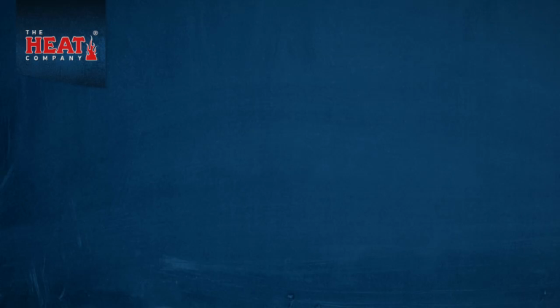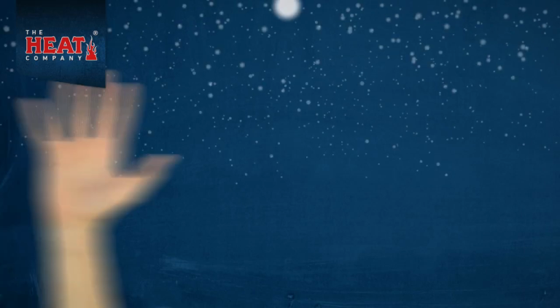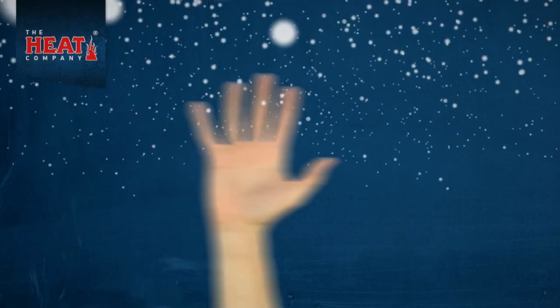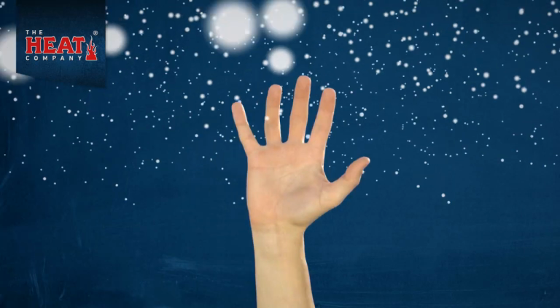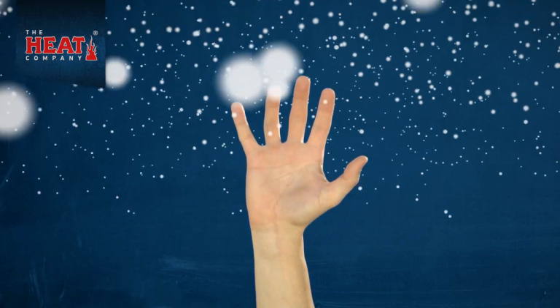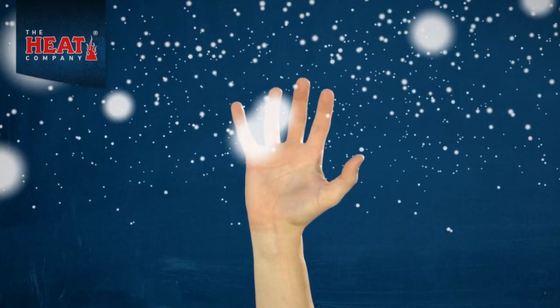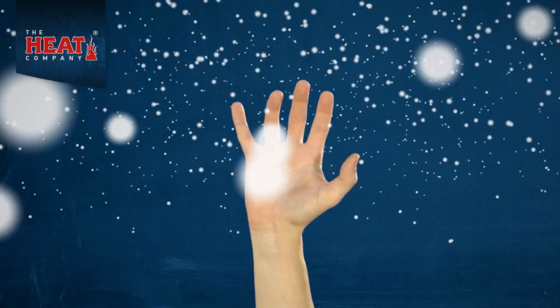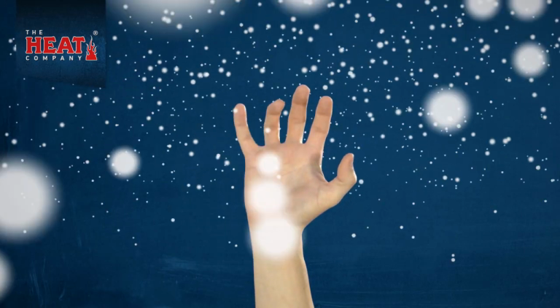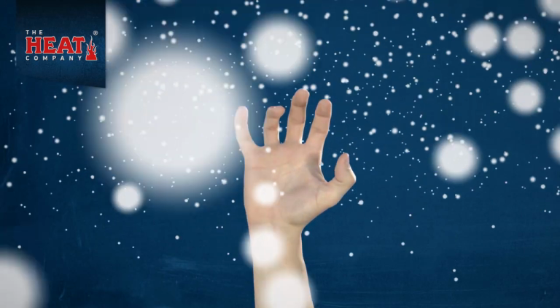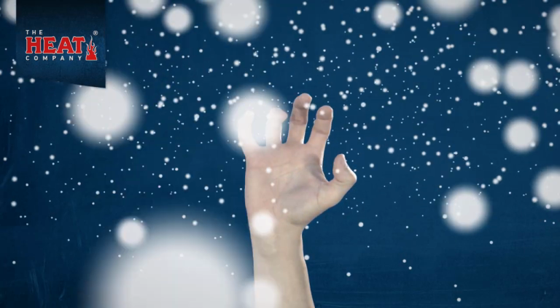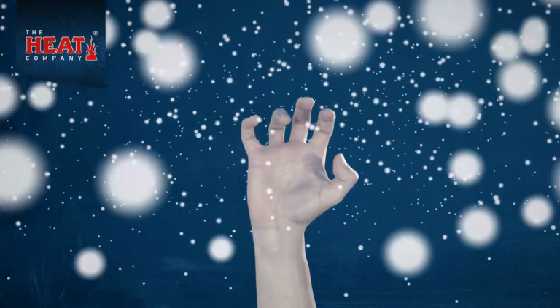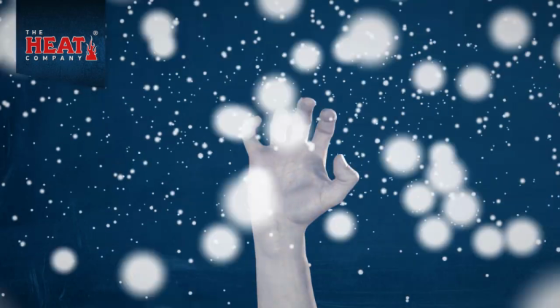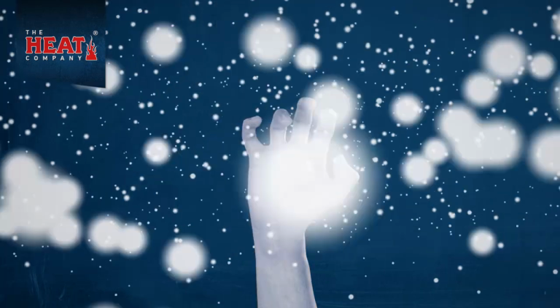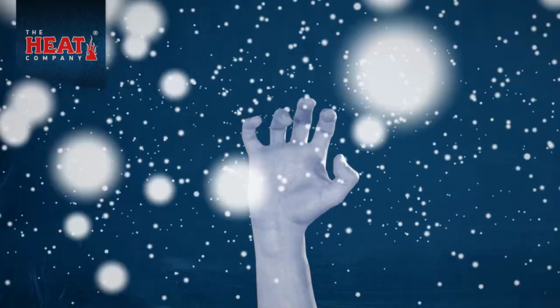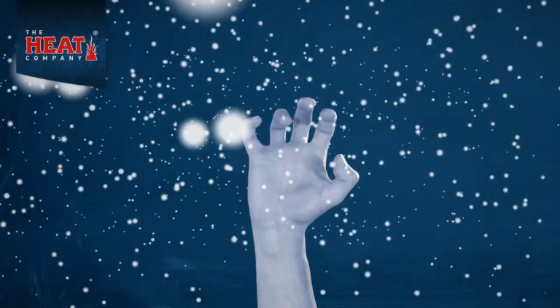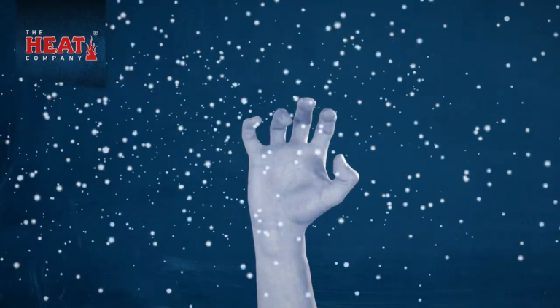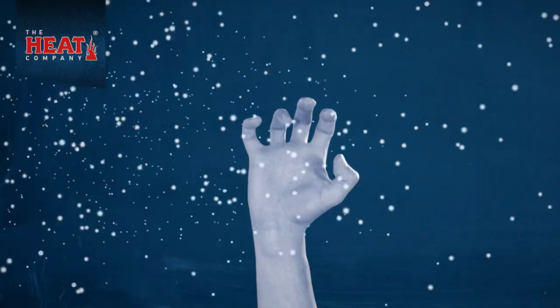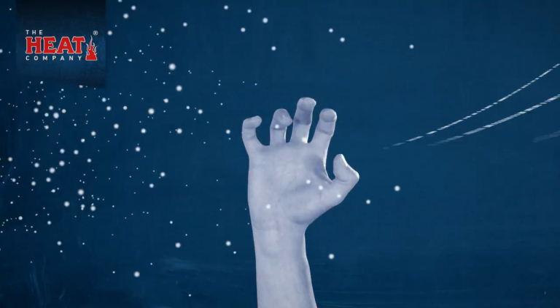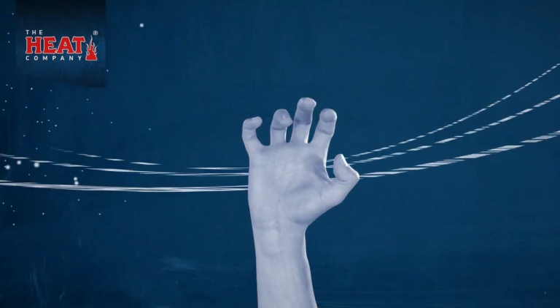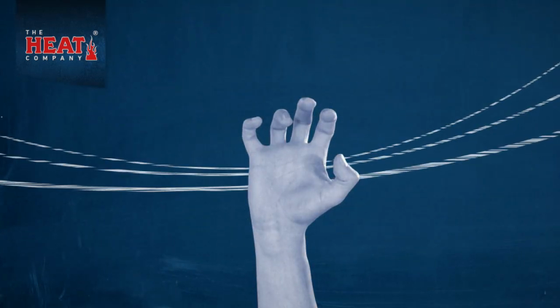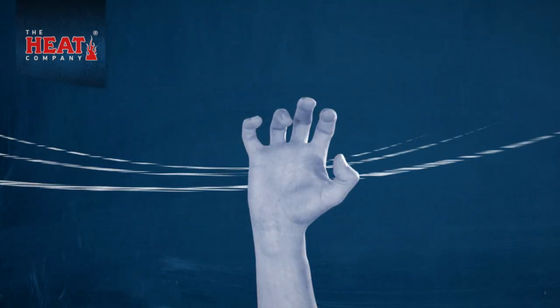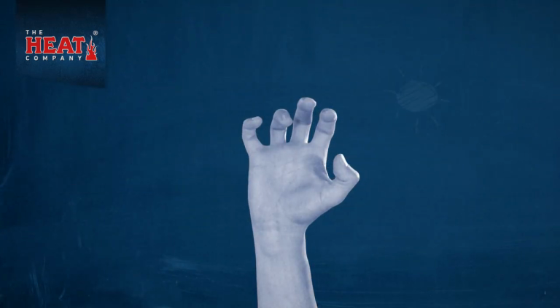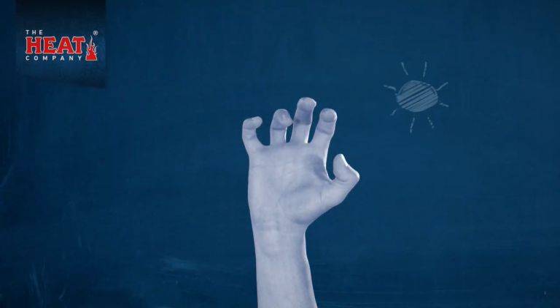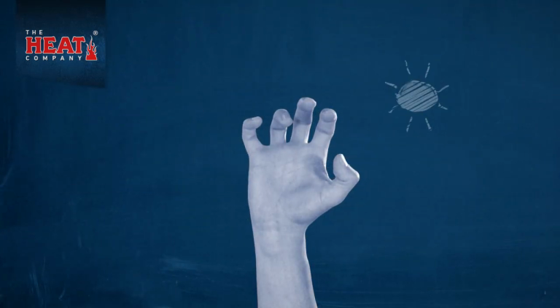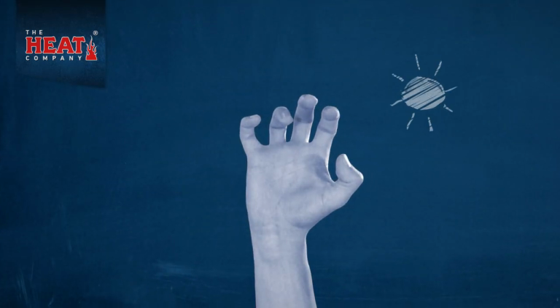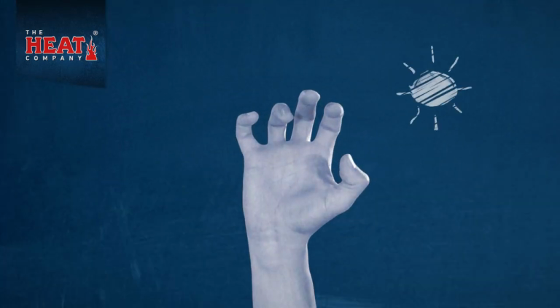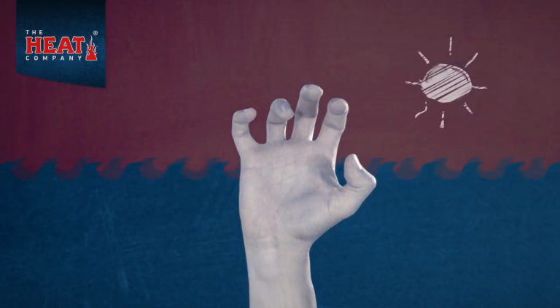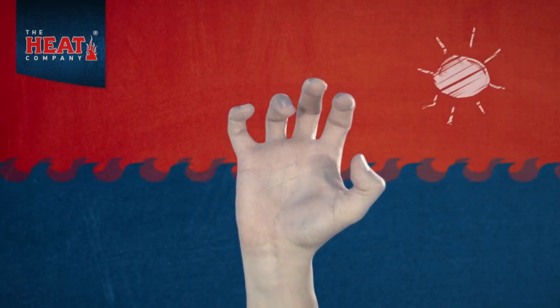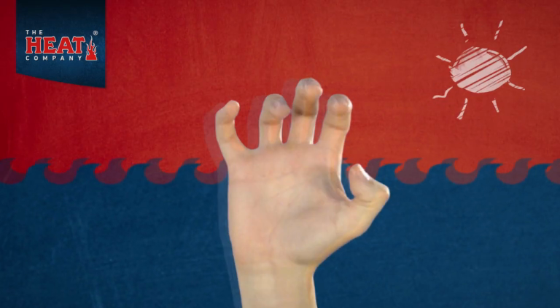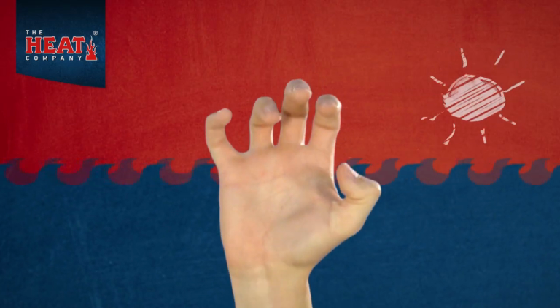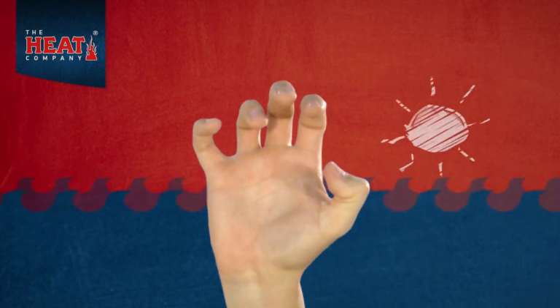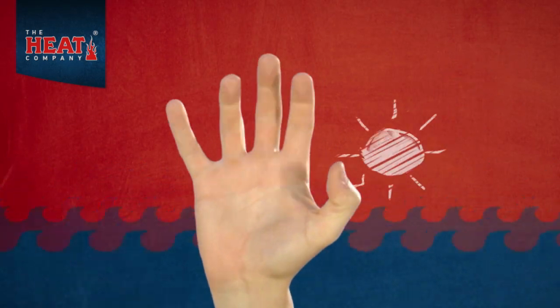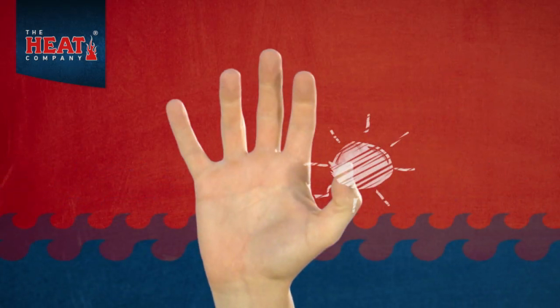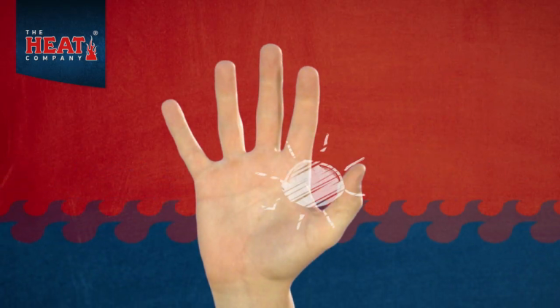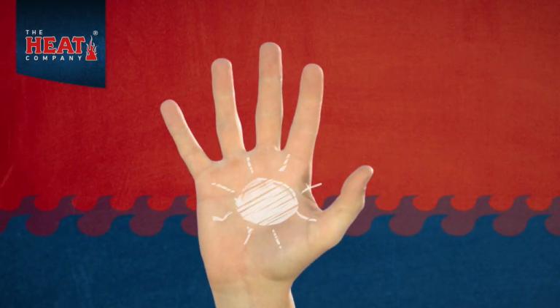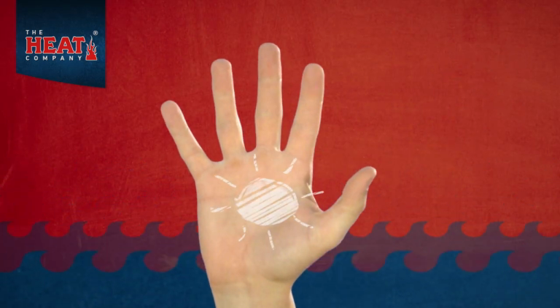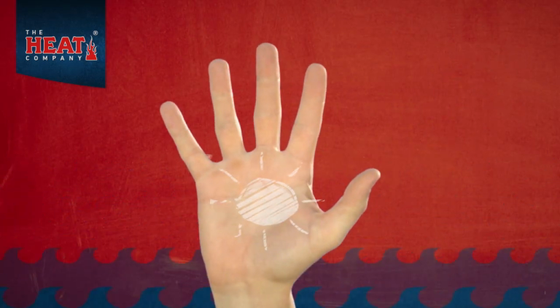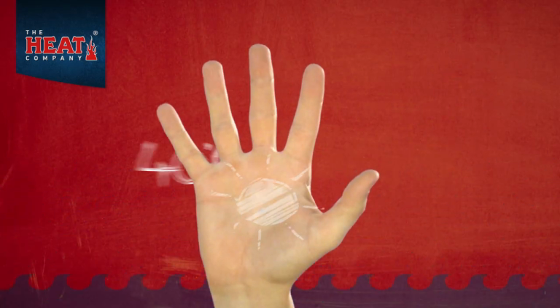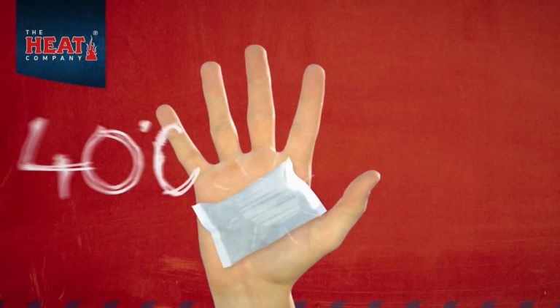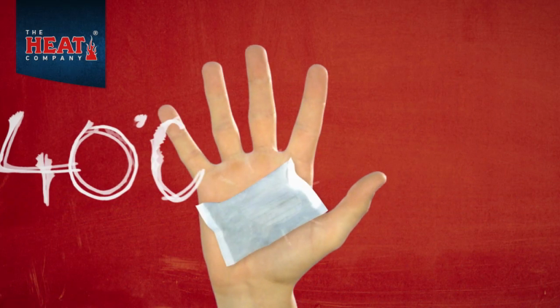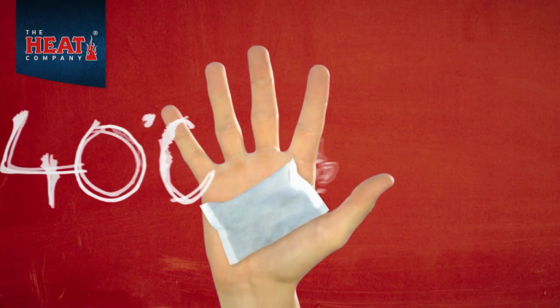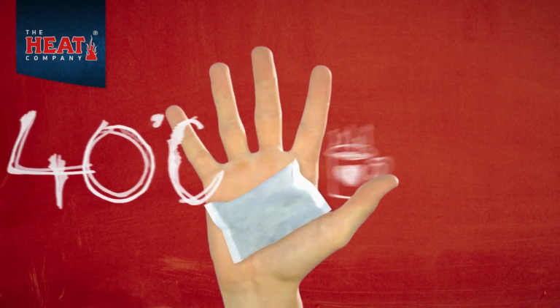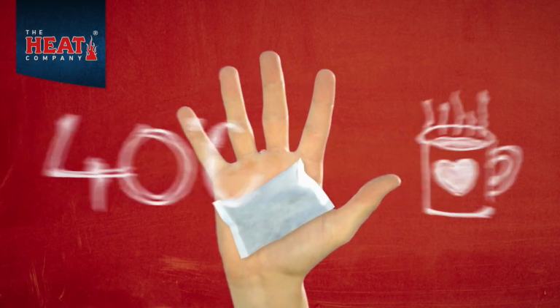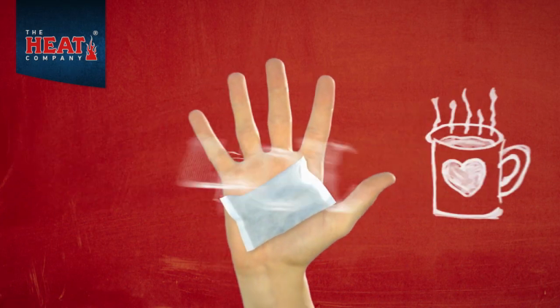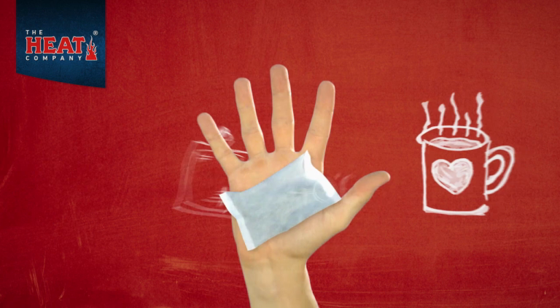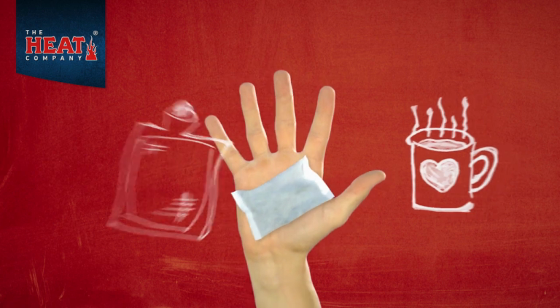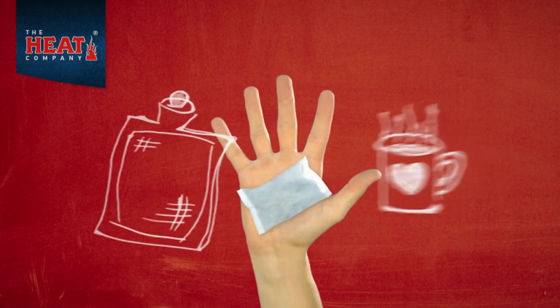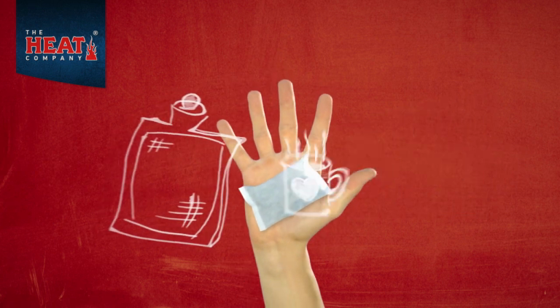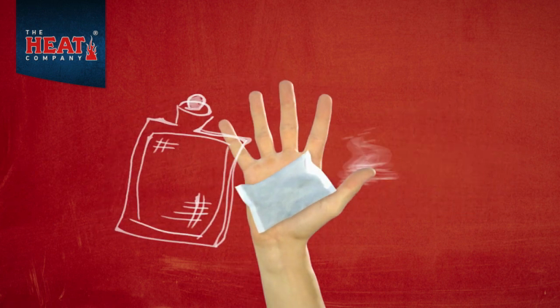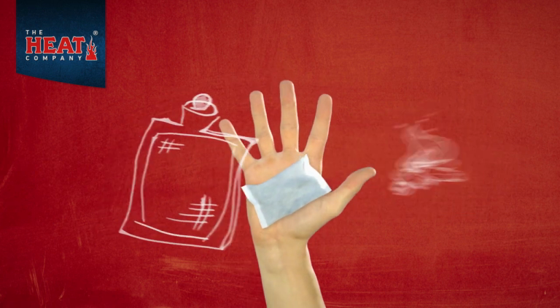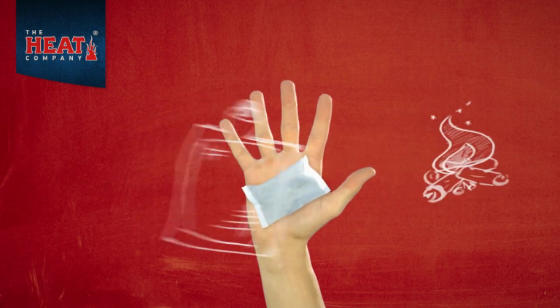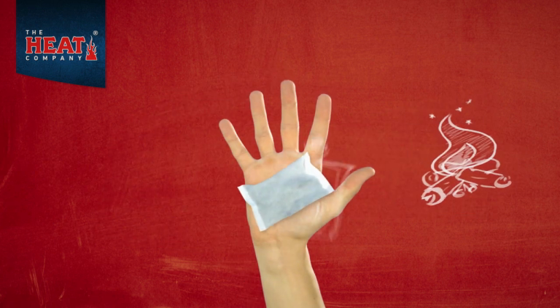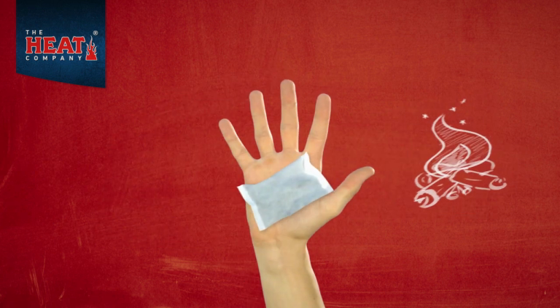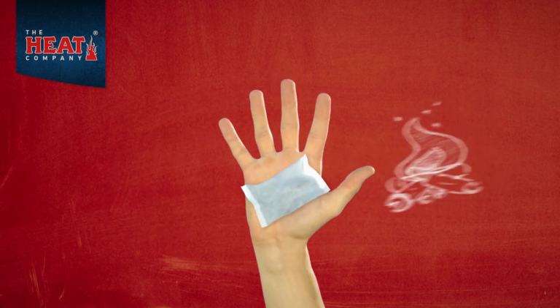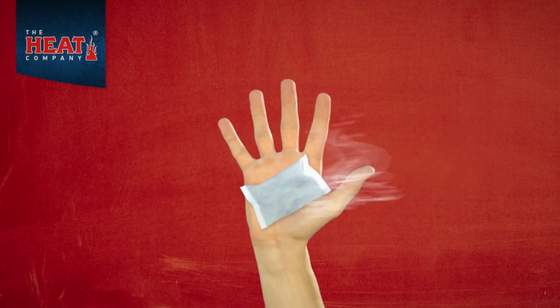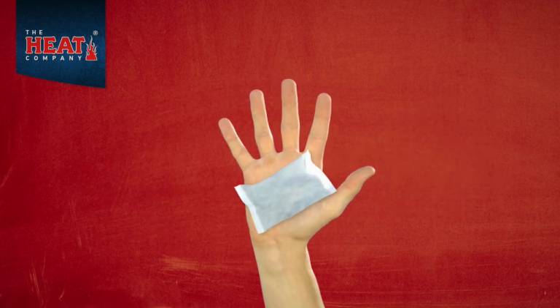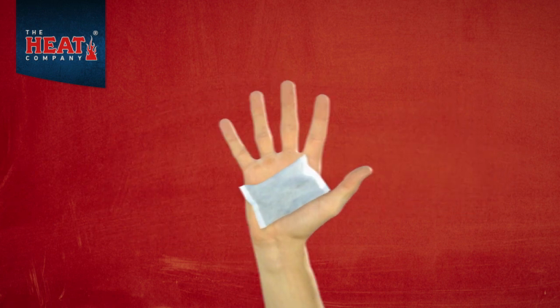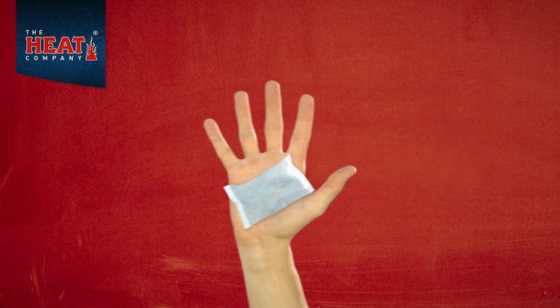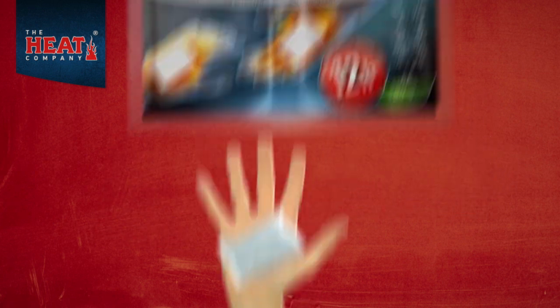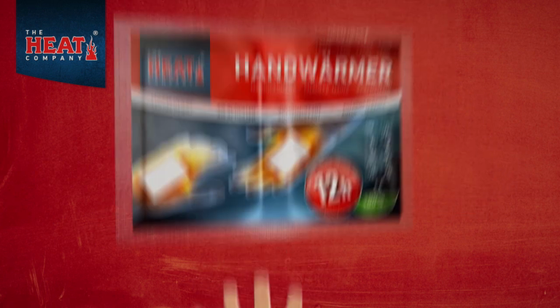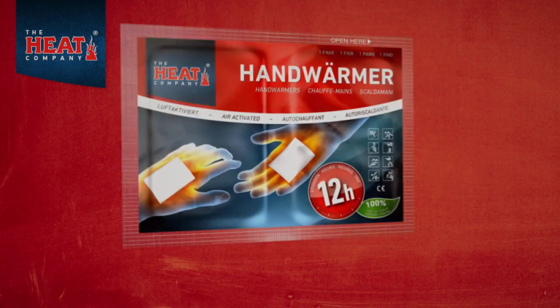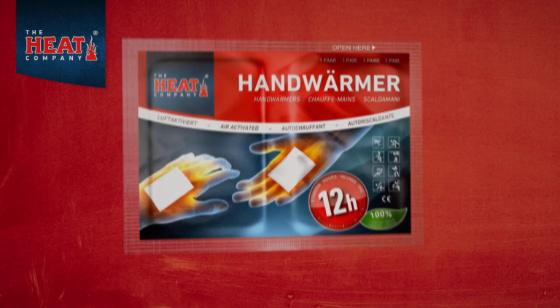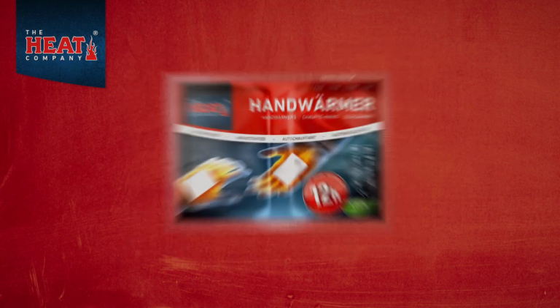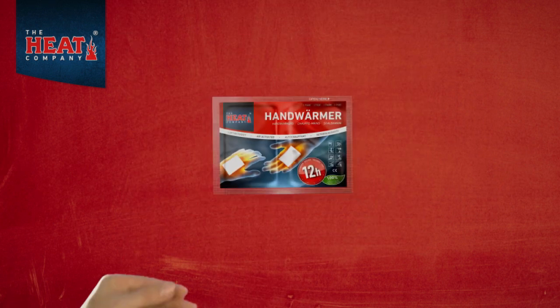When the cold comes, there's only one solution. Heat. And now it's available conveniently packed as hand warmers.